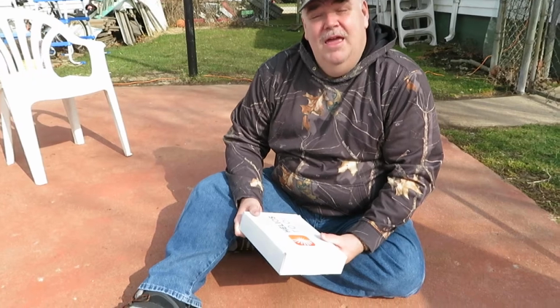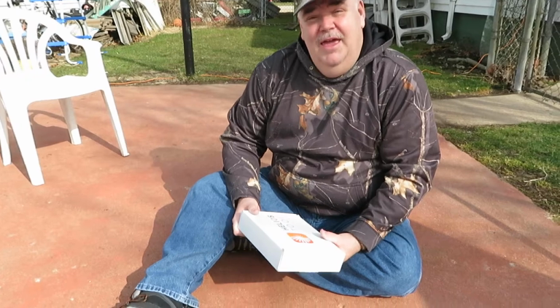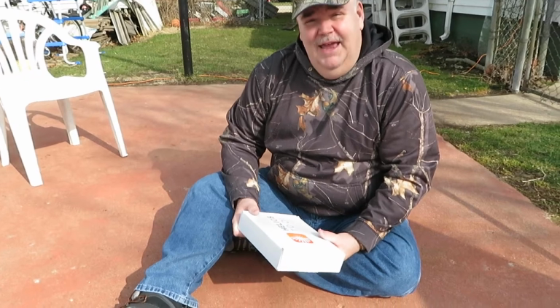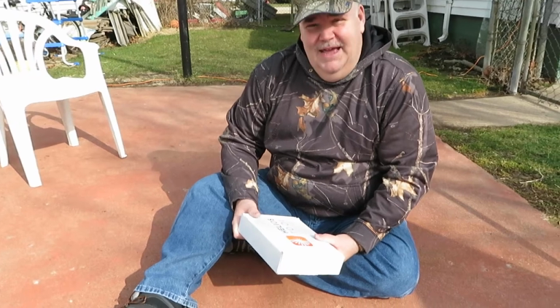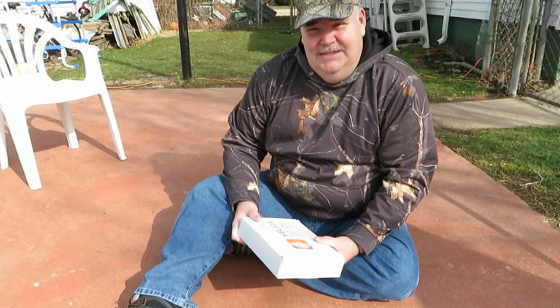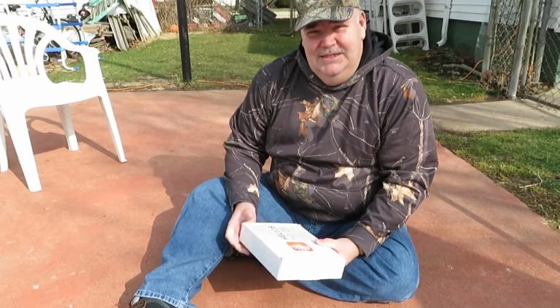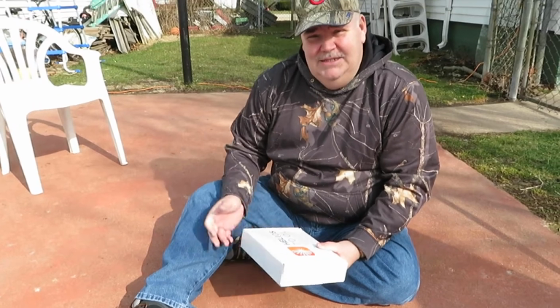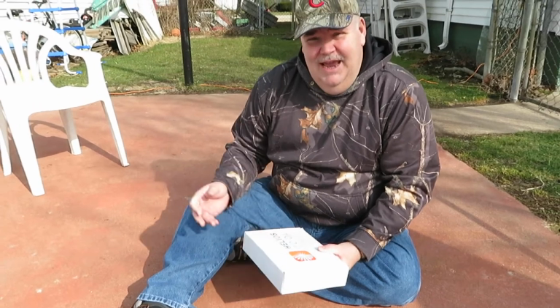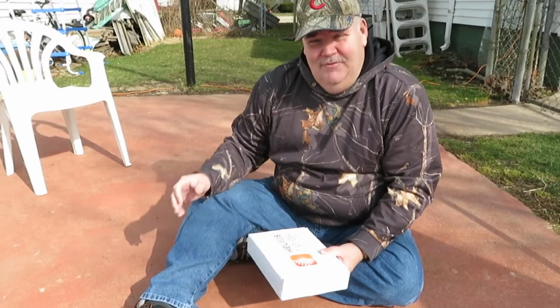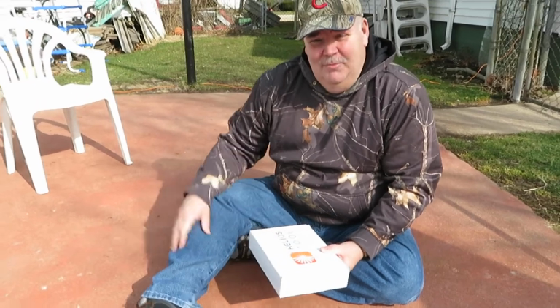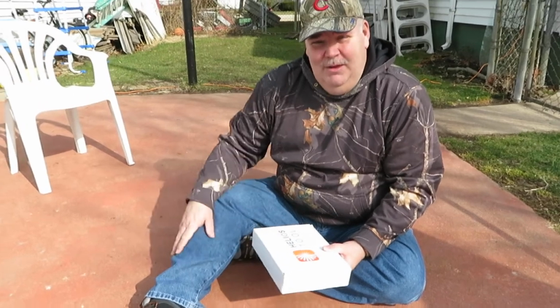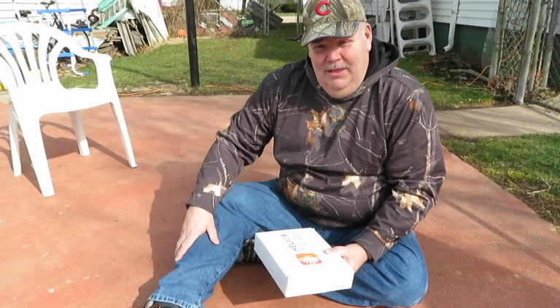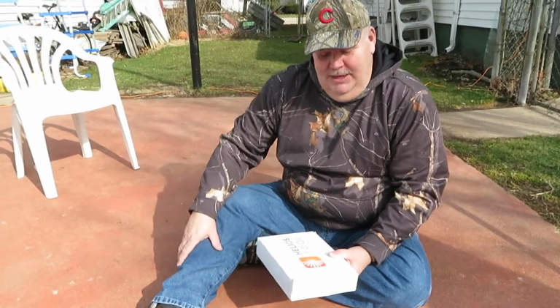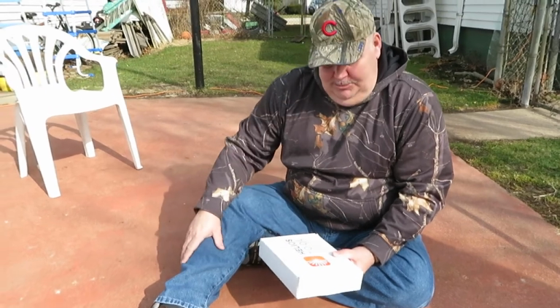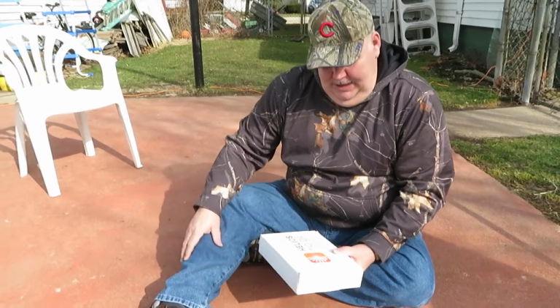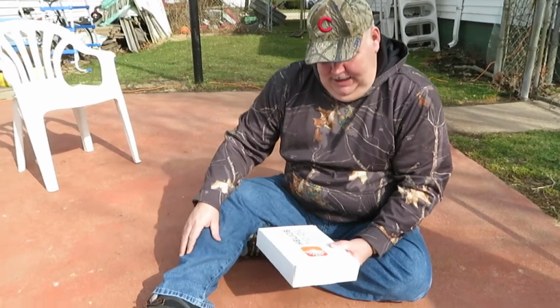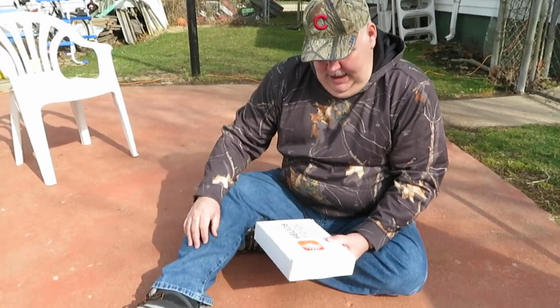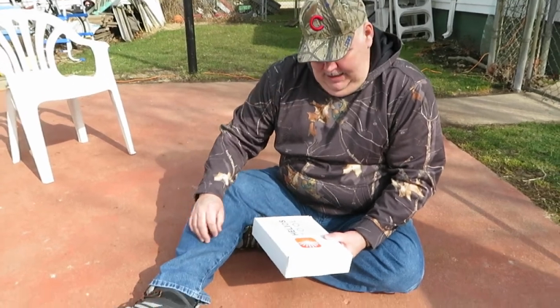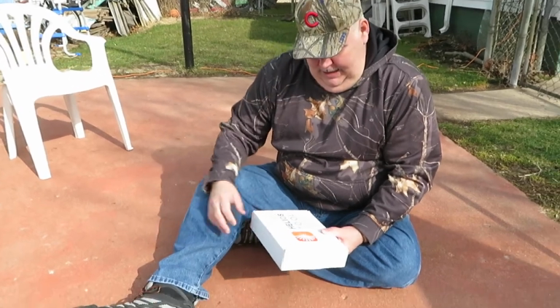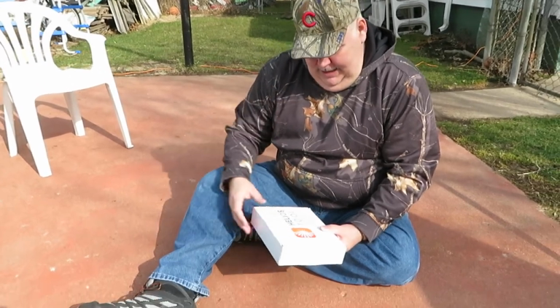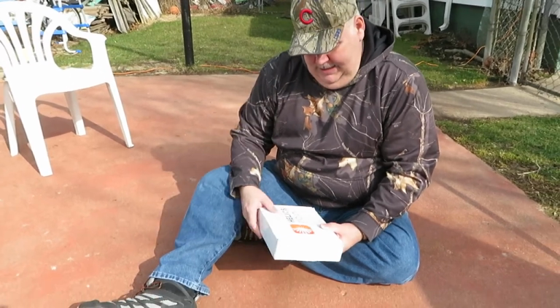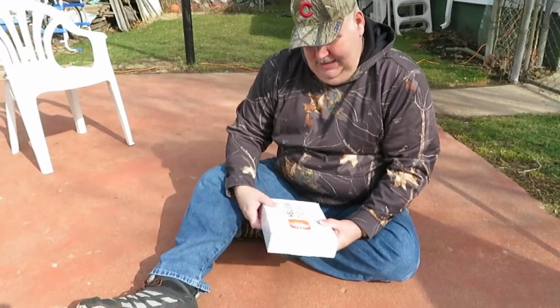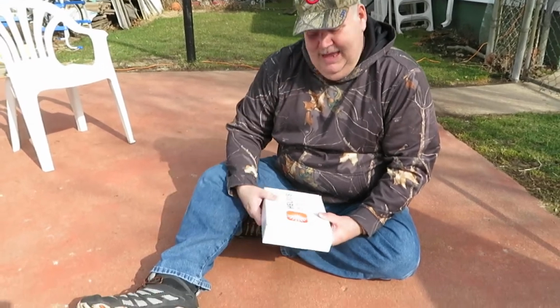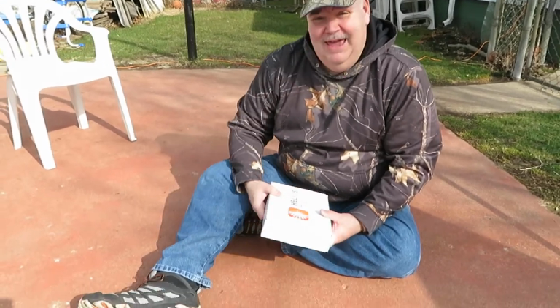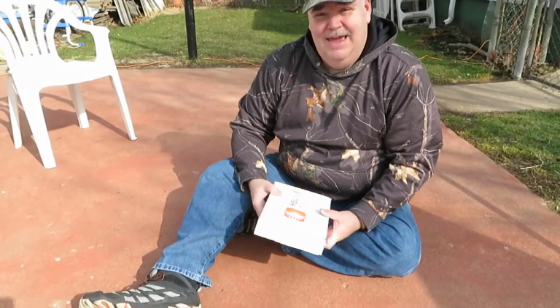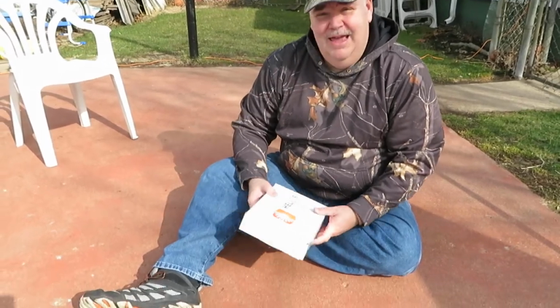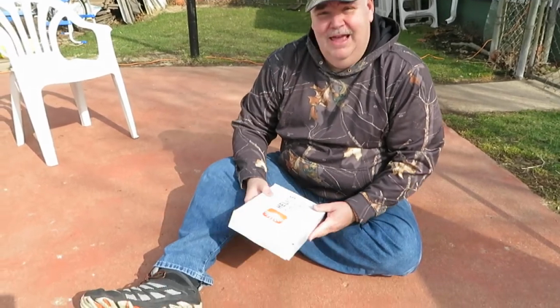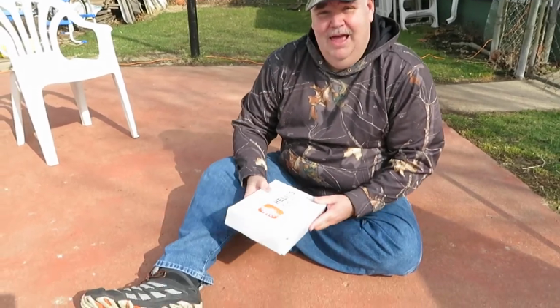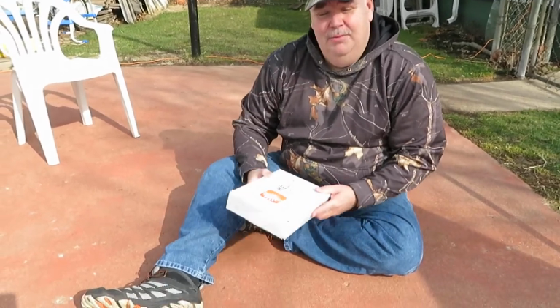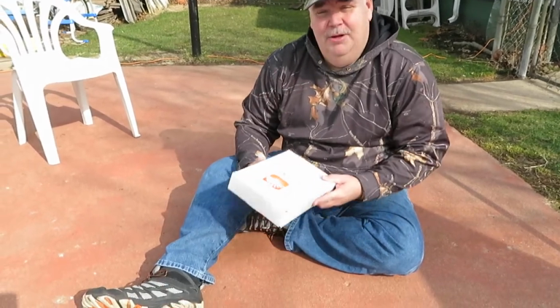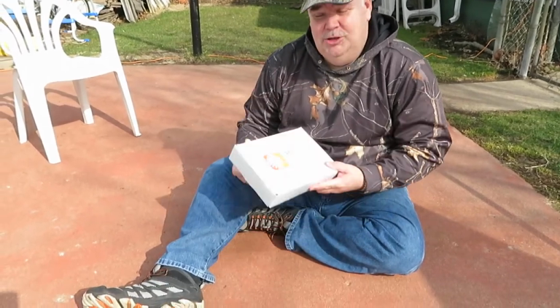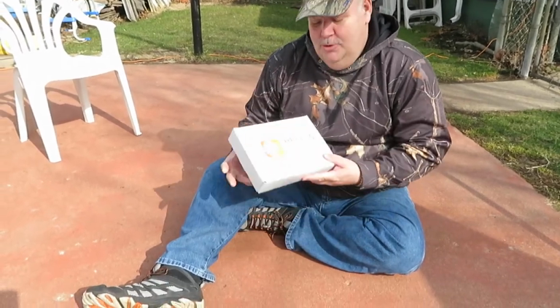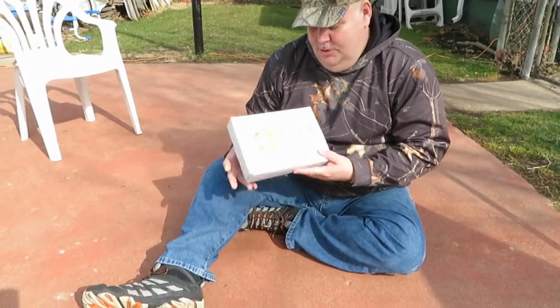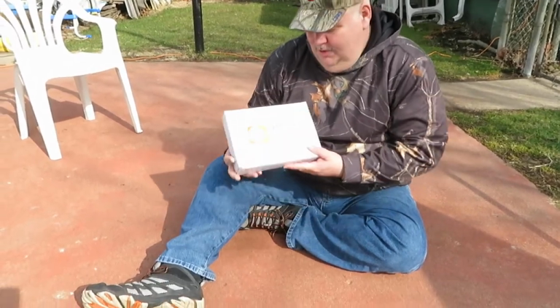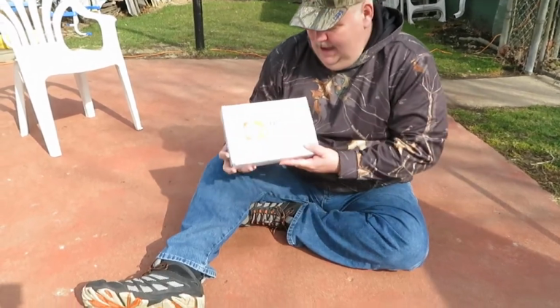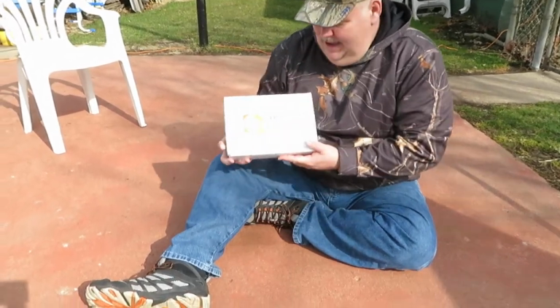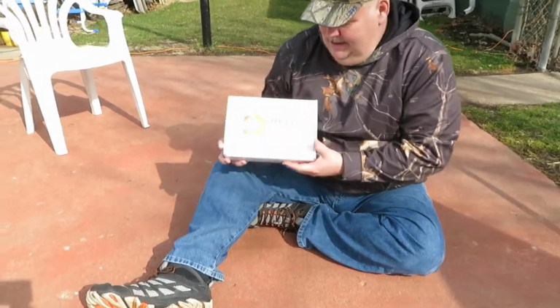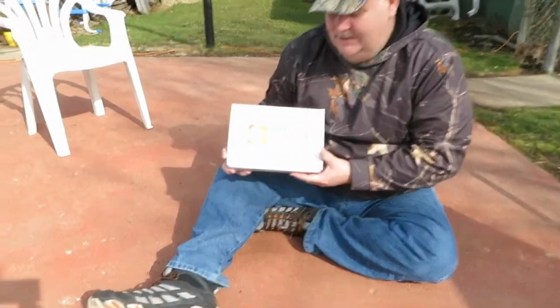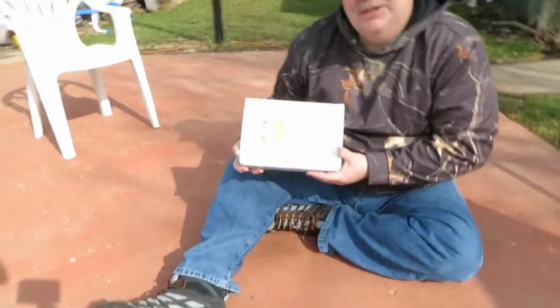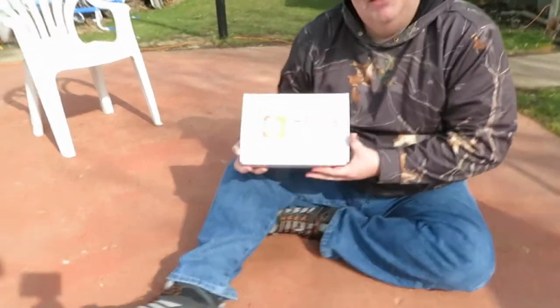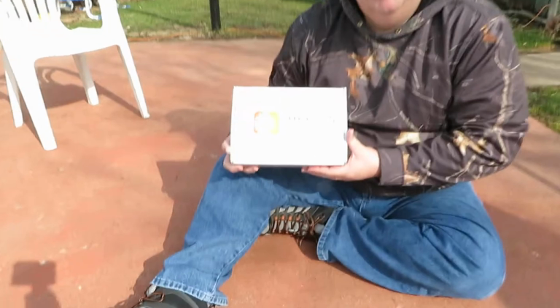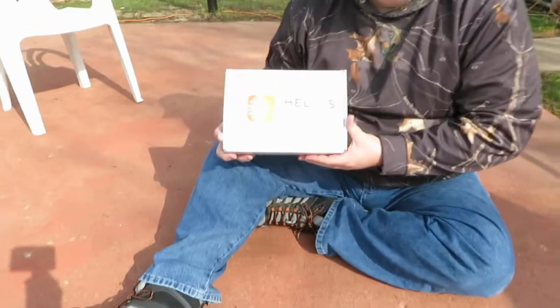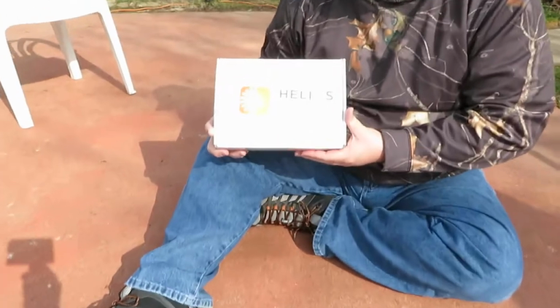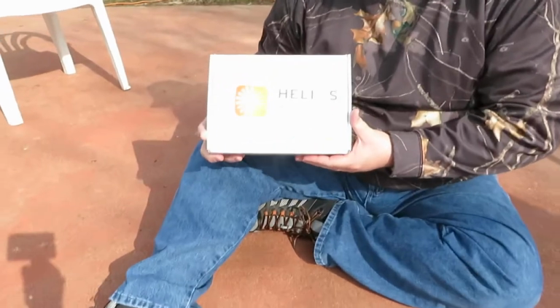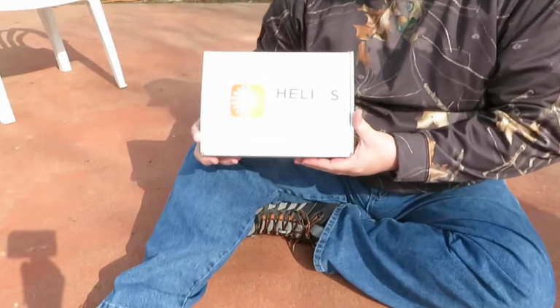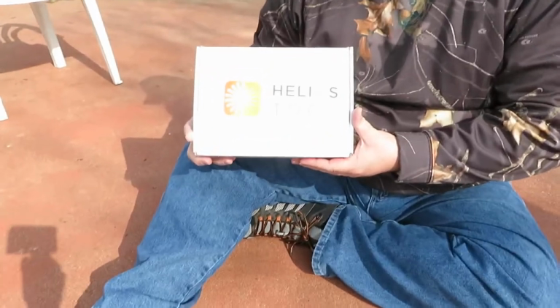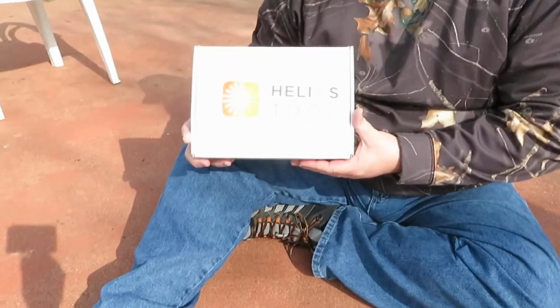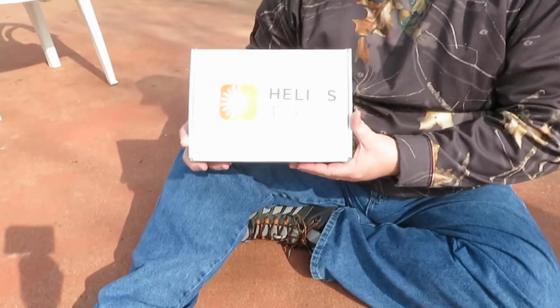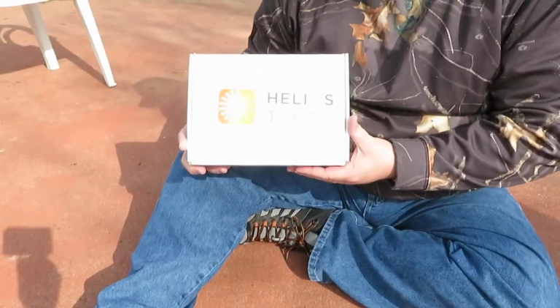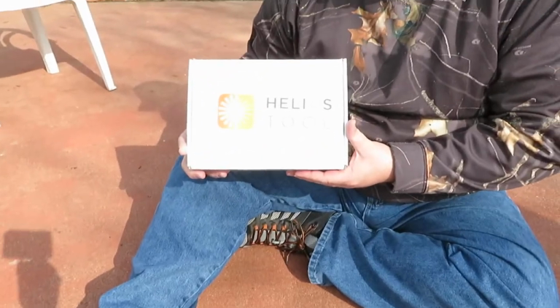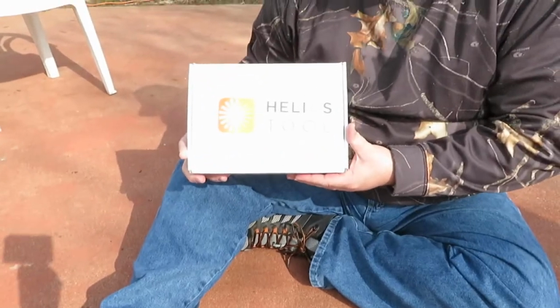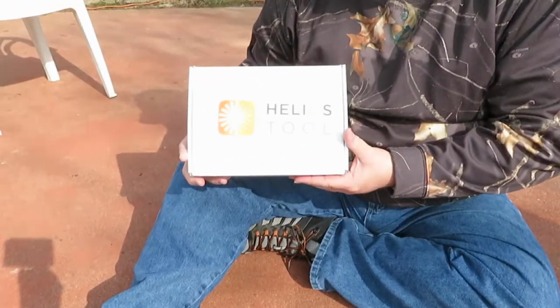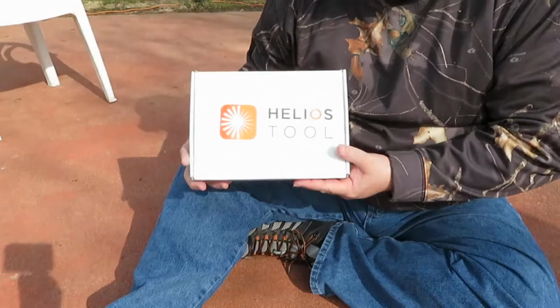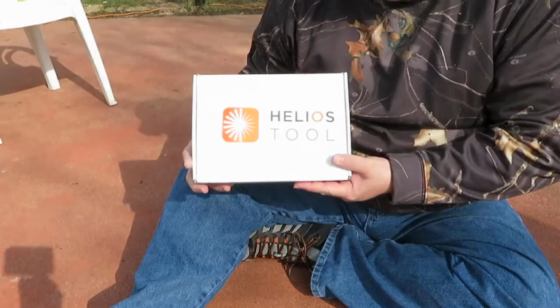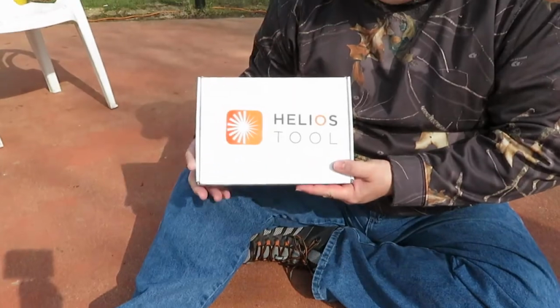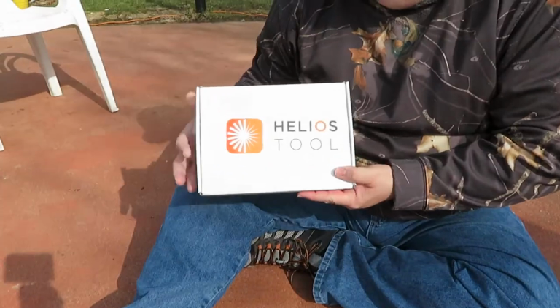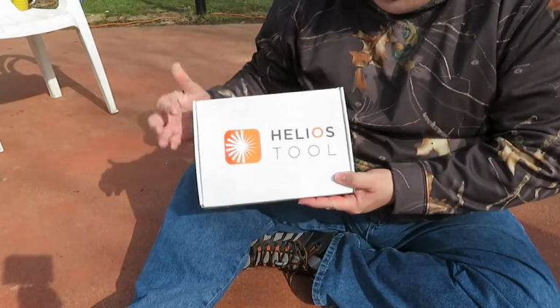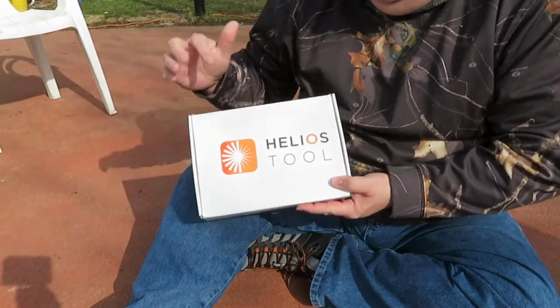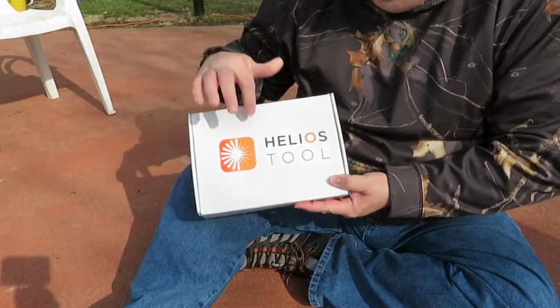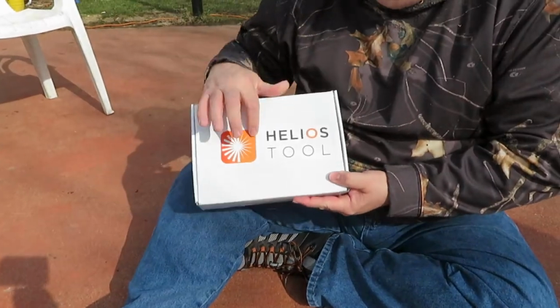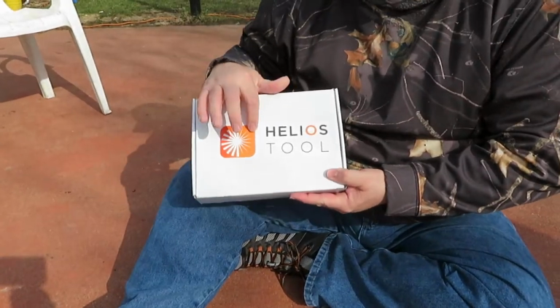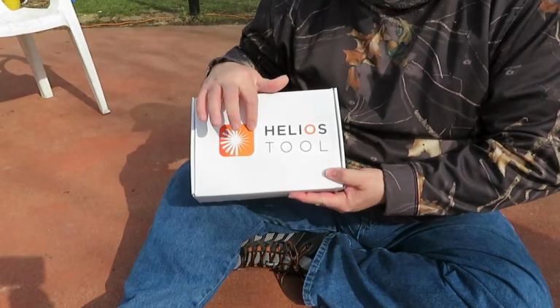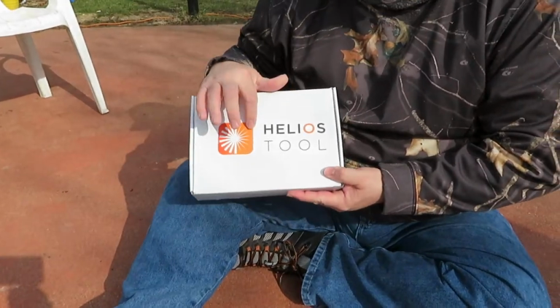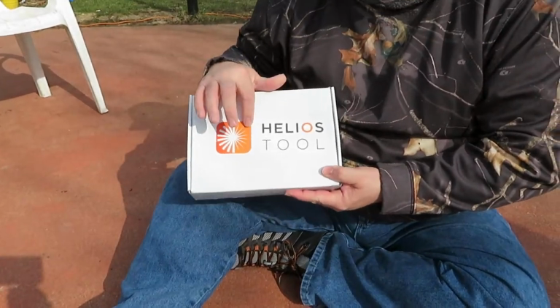Hey guys, this is Dan from Middle Age Maniac and today I'm going to show you guys one of the survival shovels from Helios Tool.